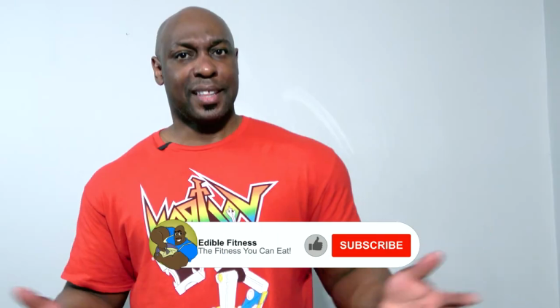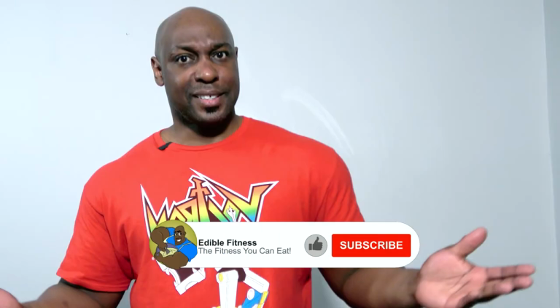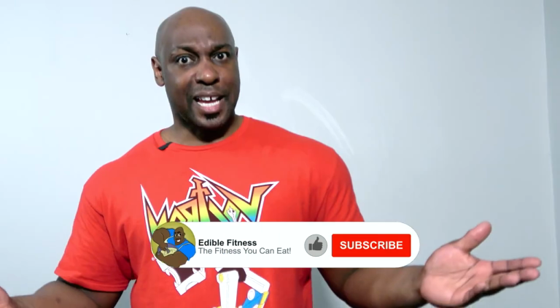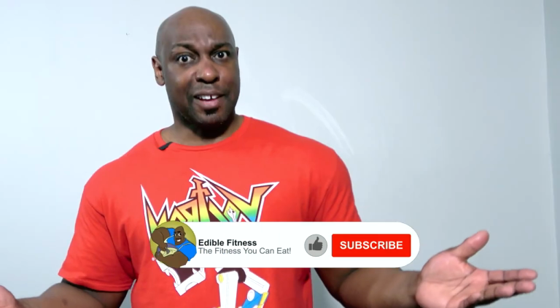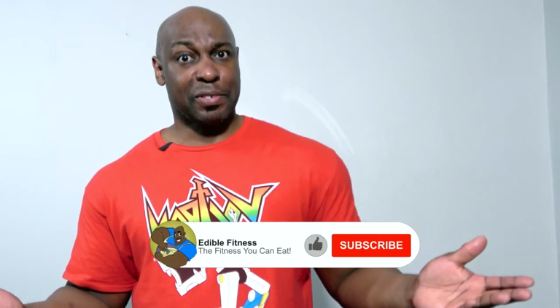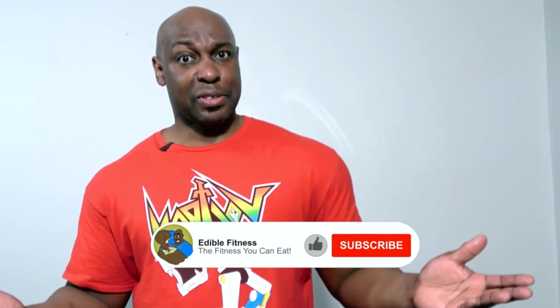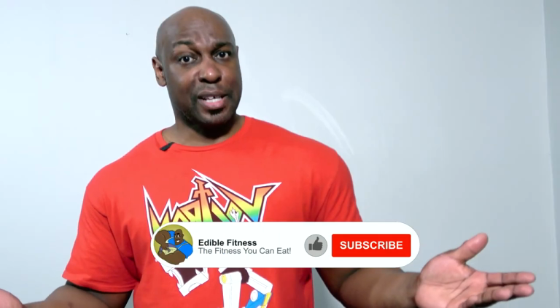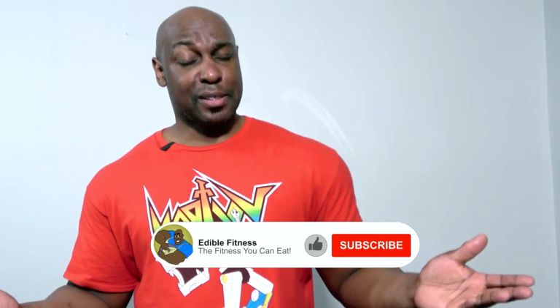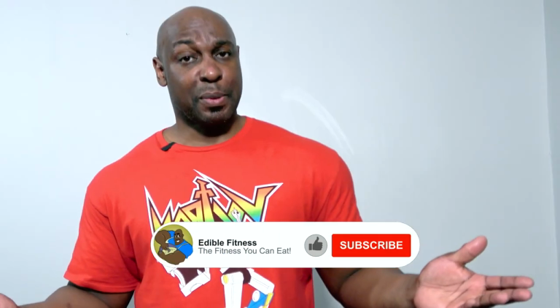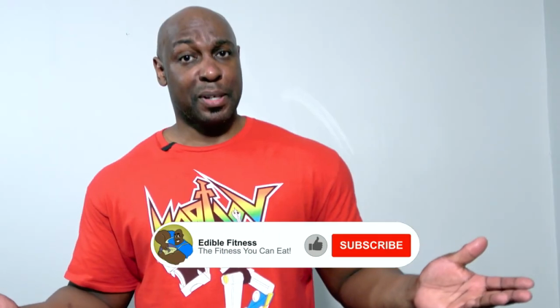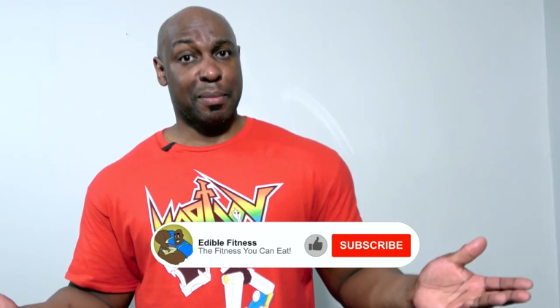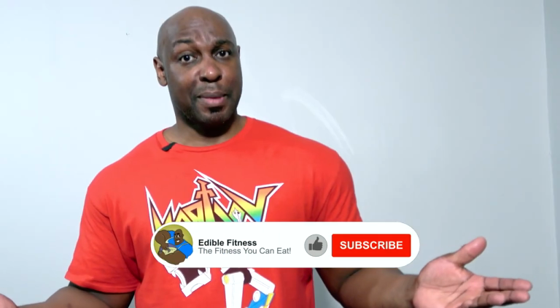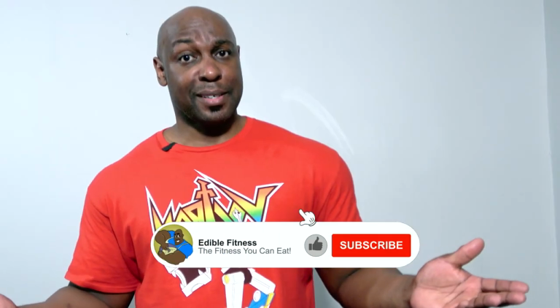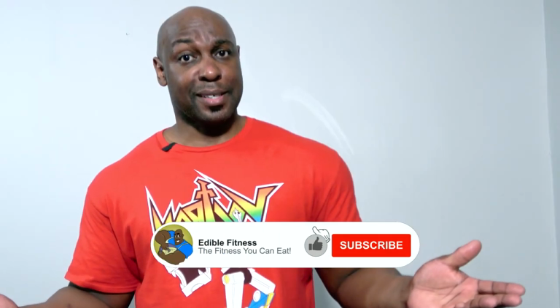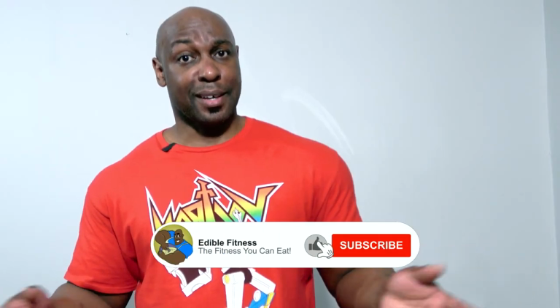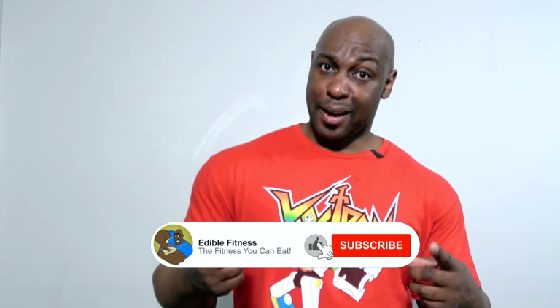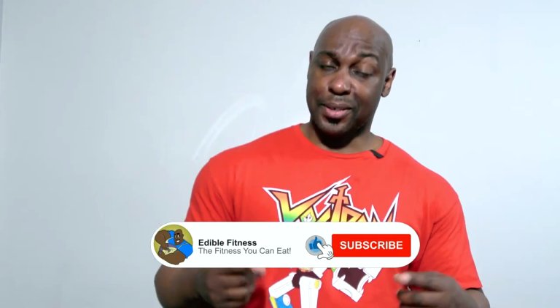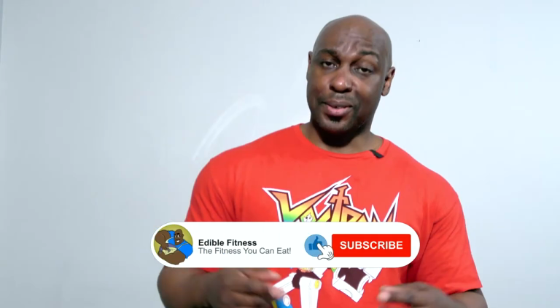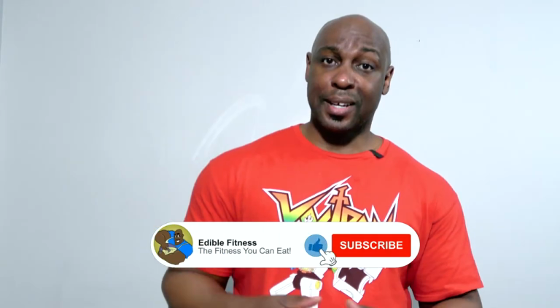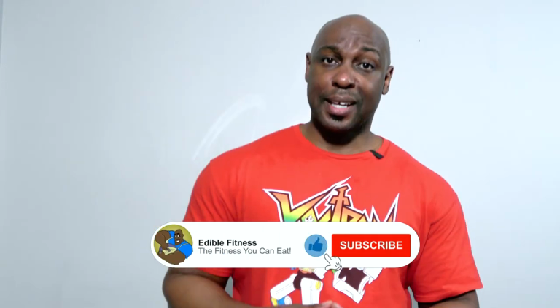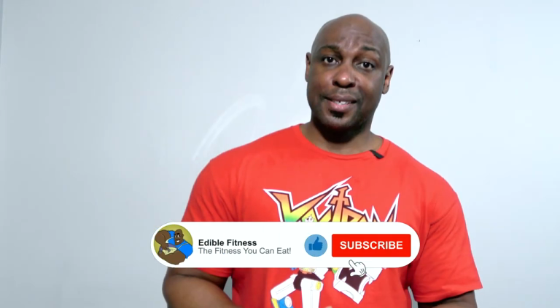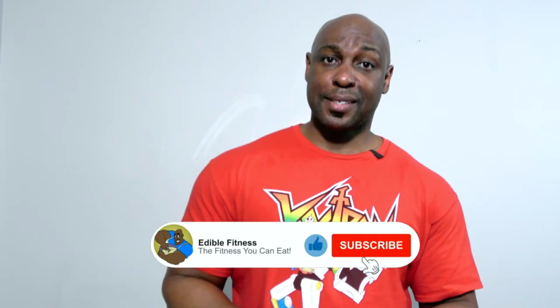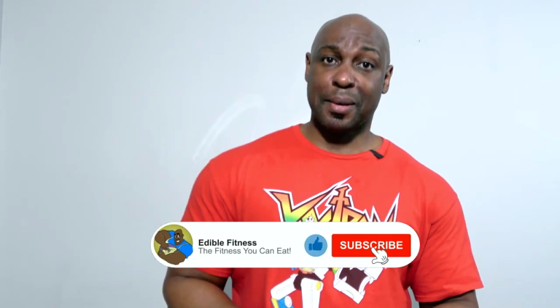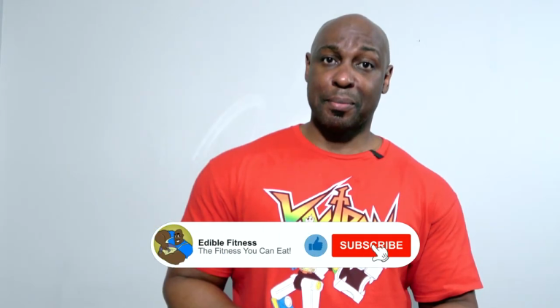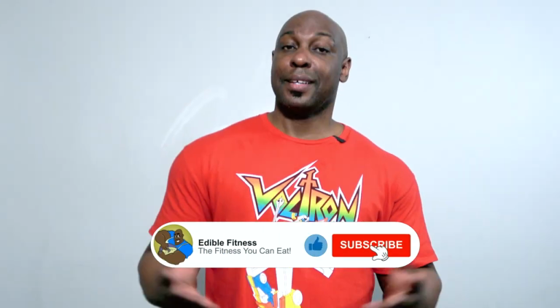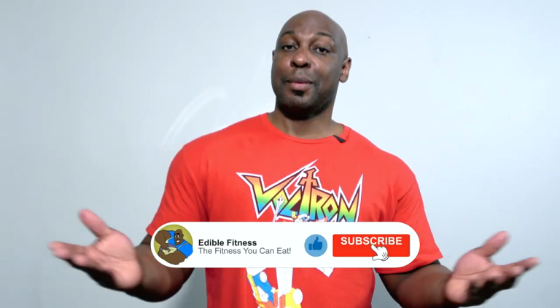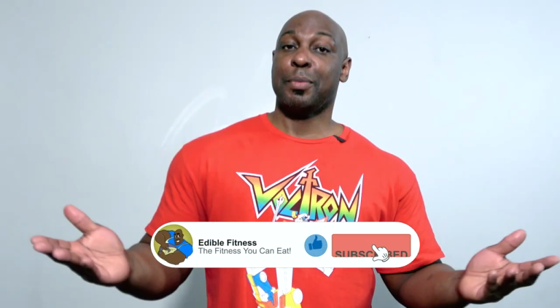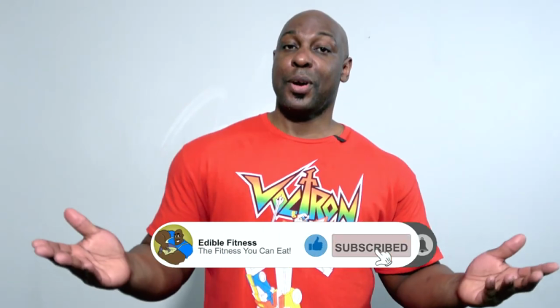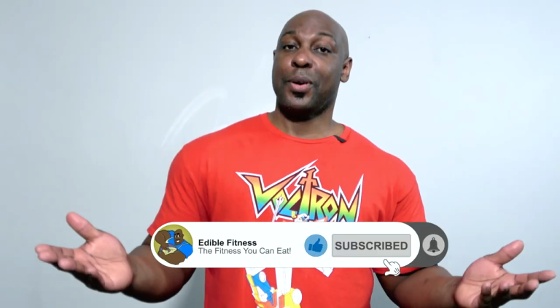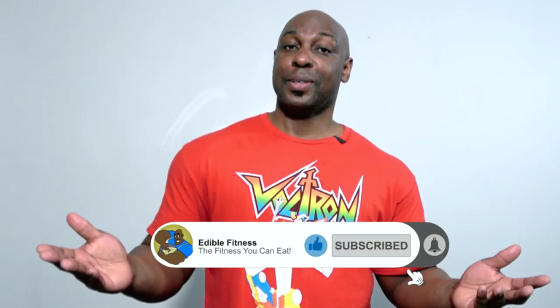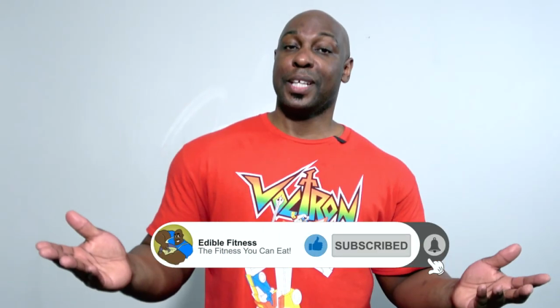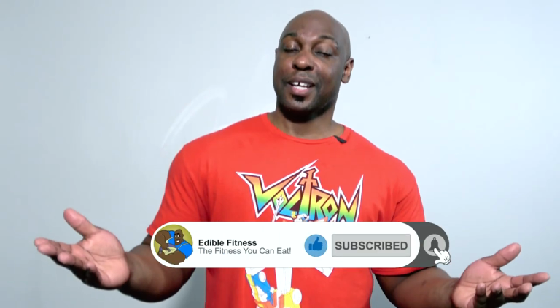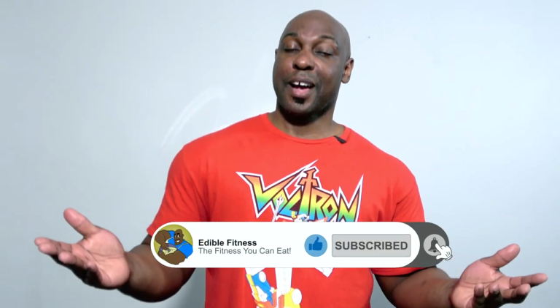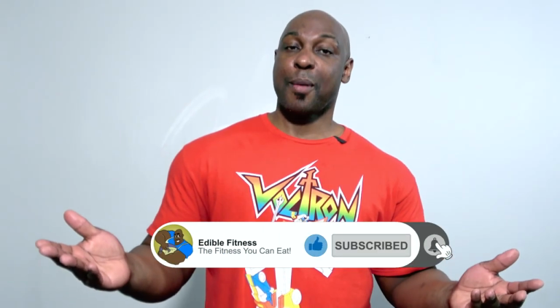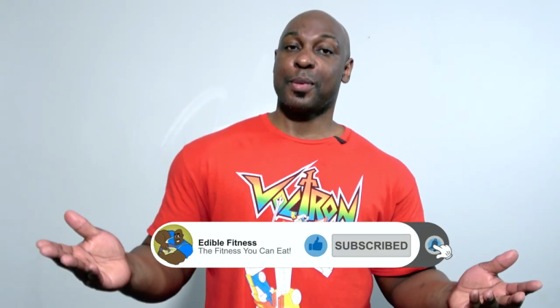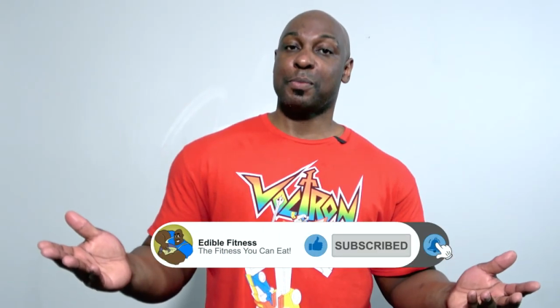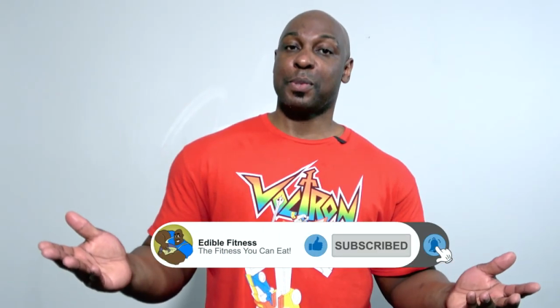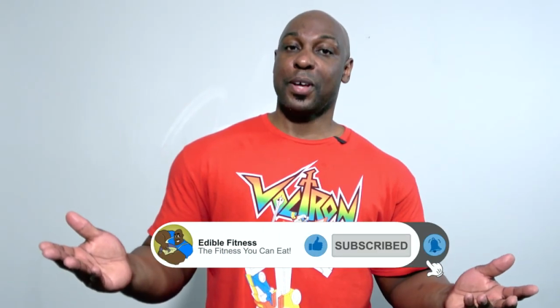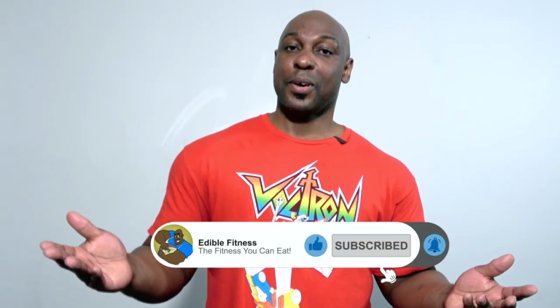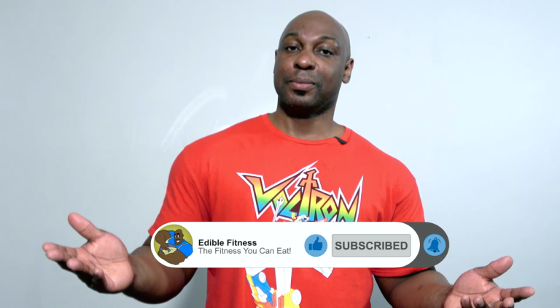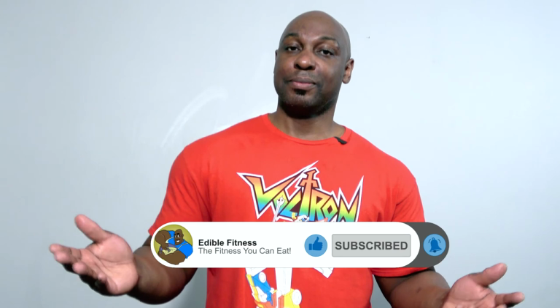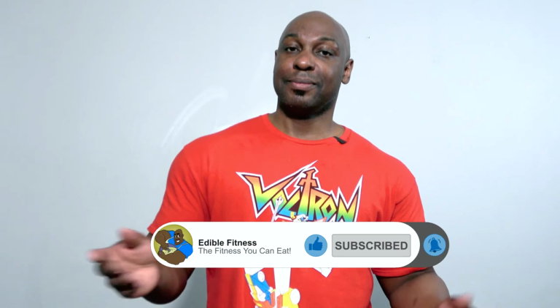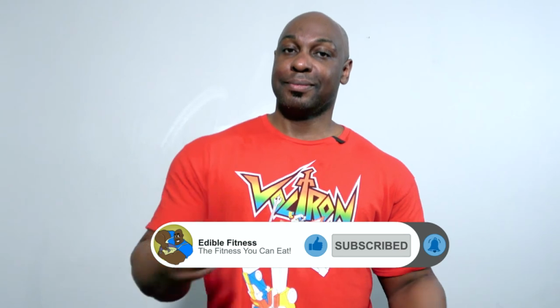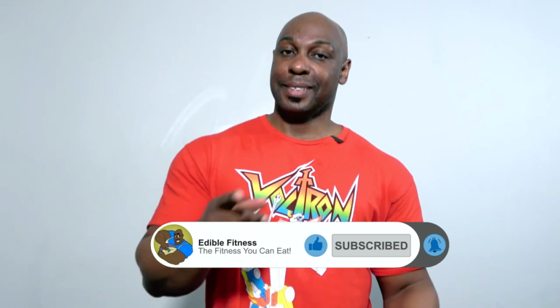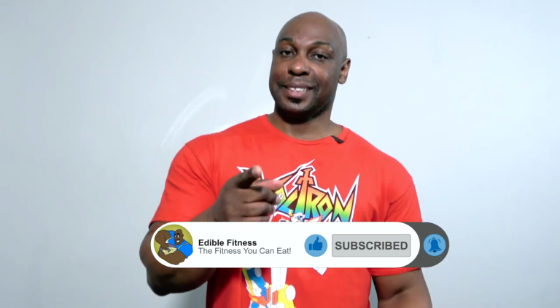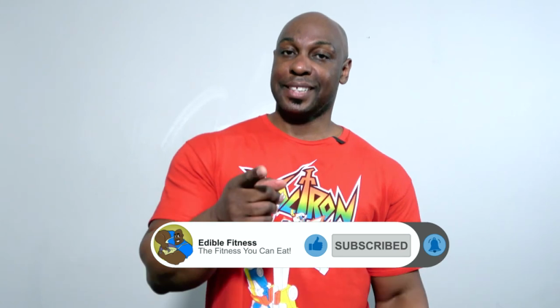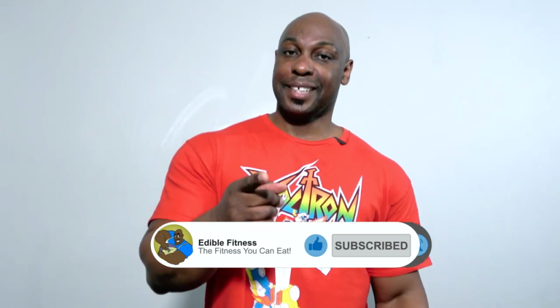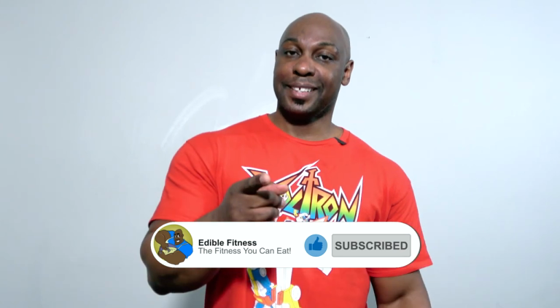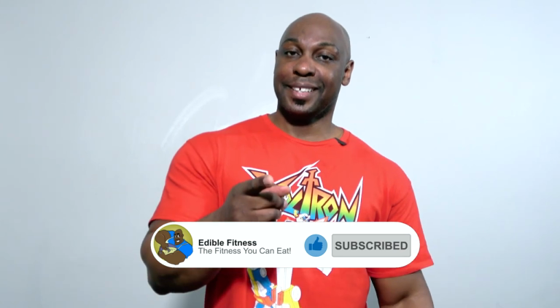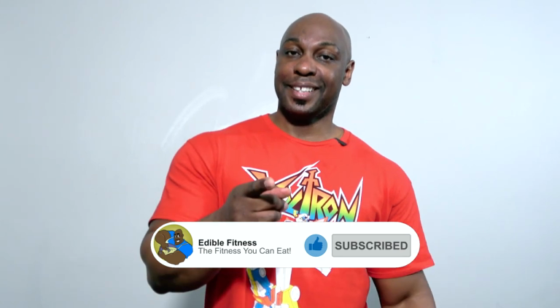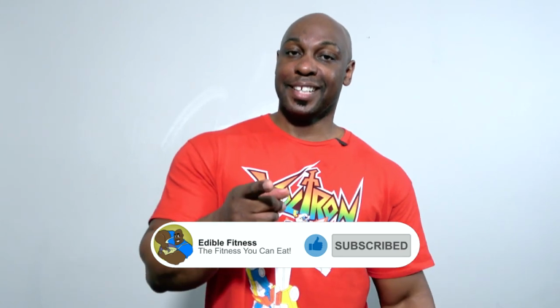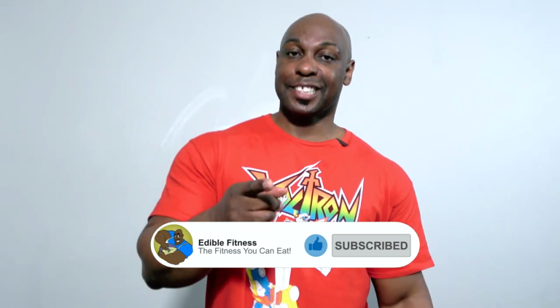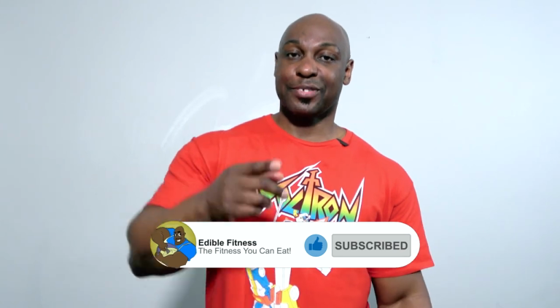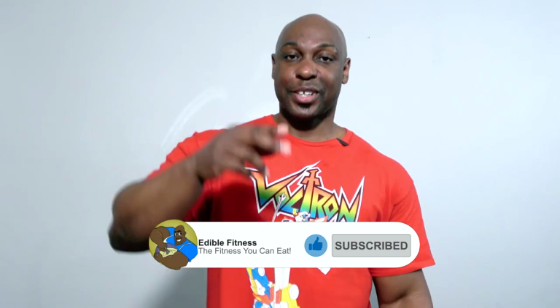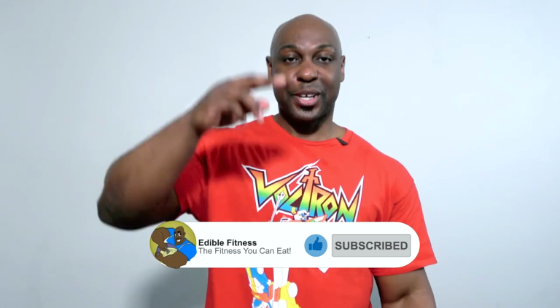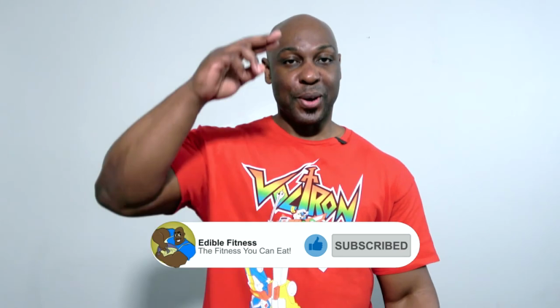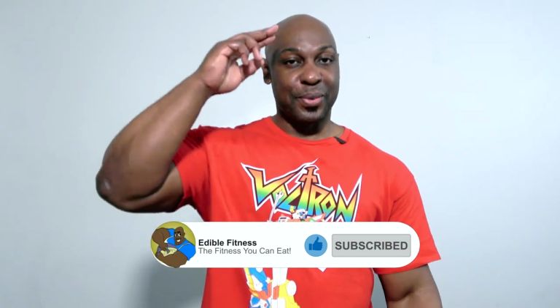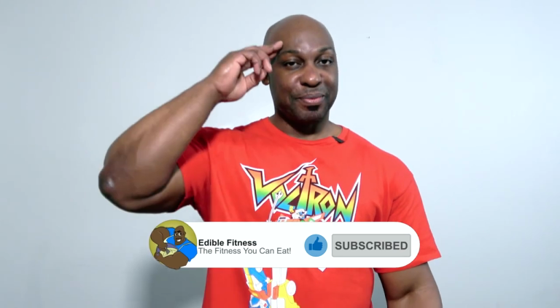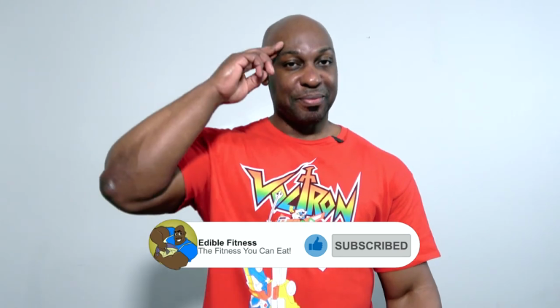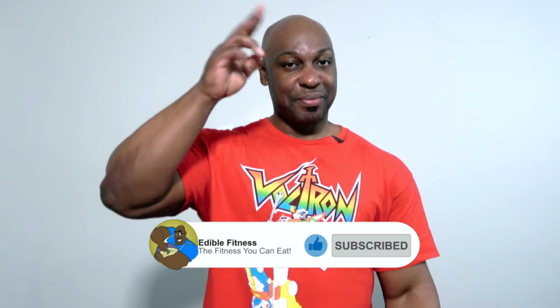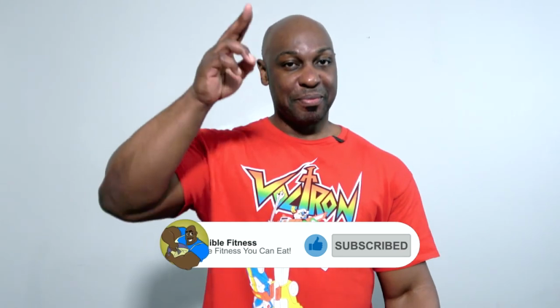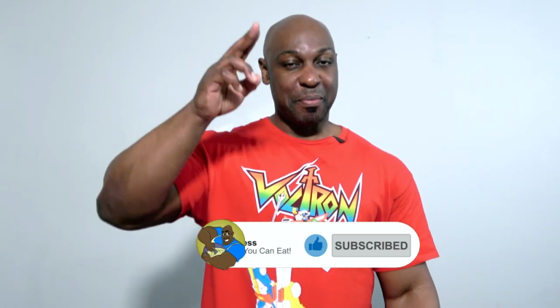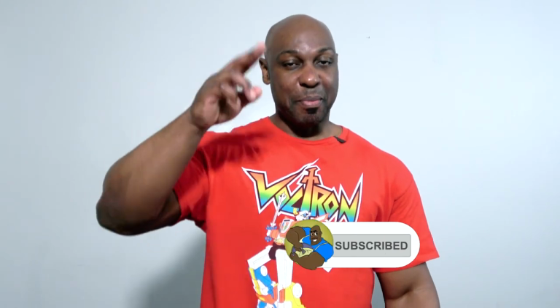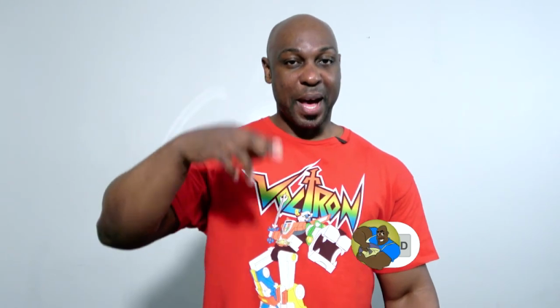The jackfruit sounds pretty amazing. Are you going to get some? Let me know in the comments below. I'll see you in the next video. Bye!